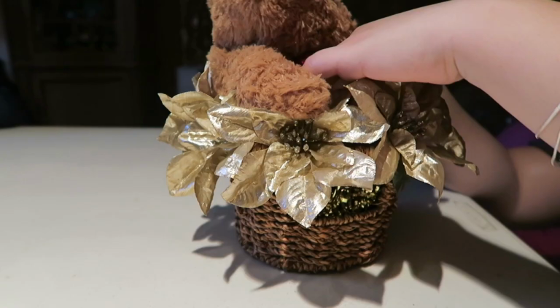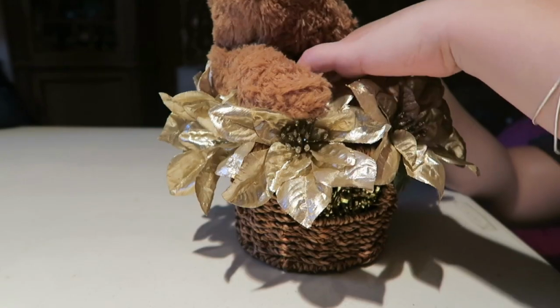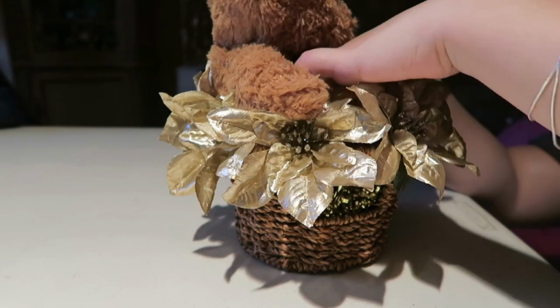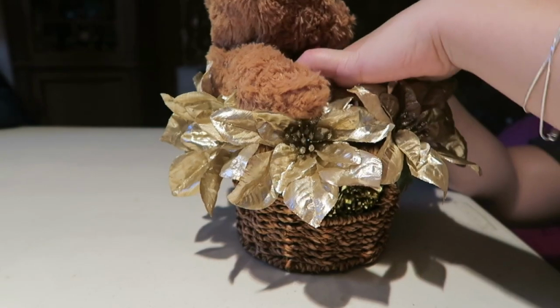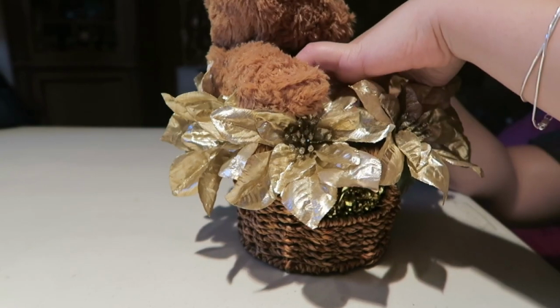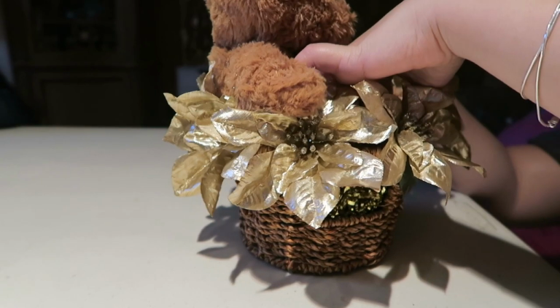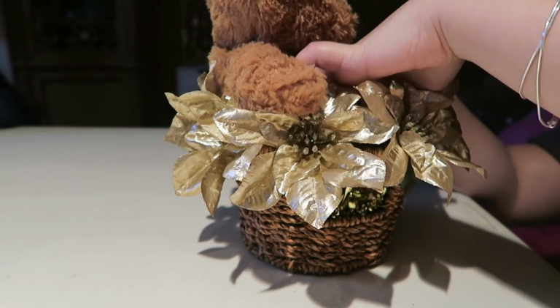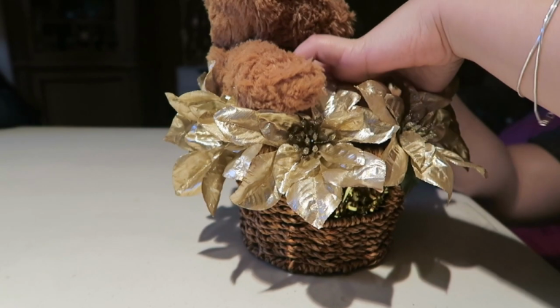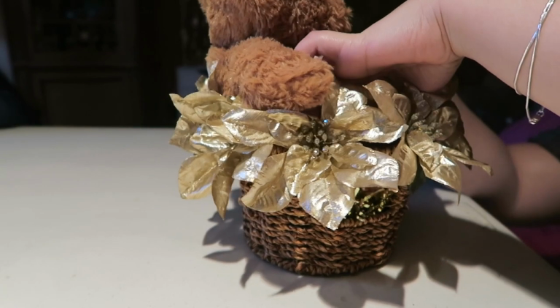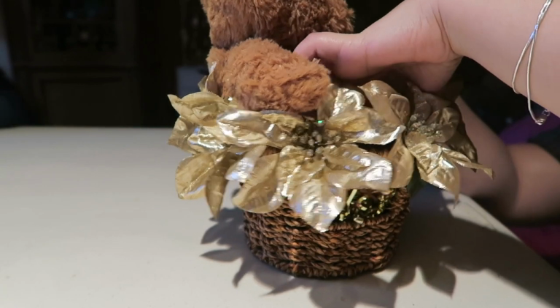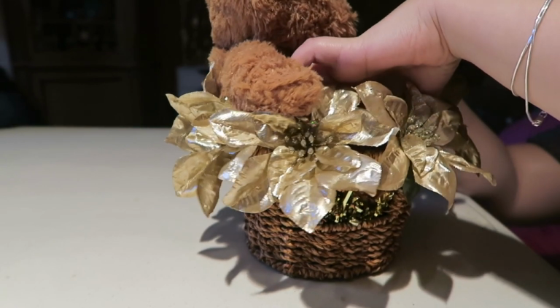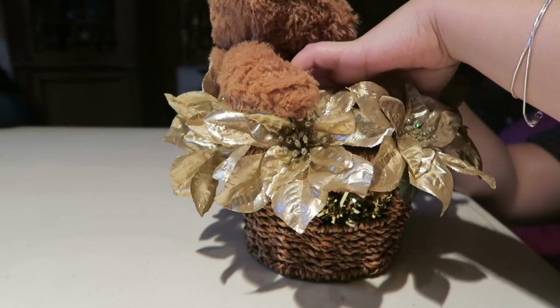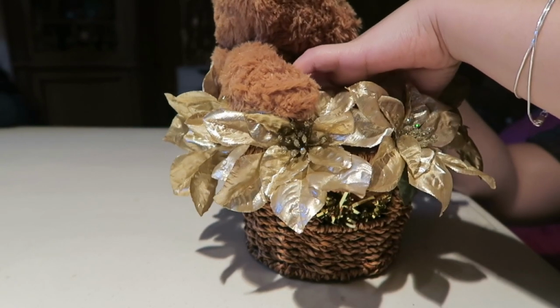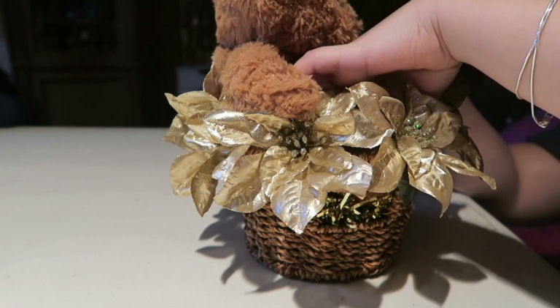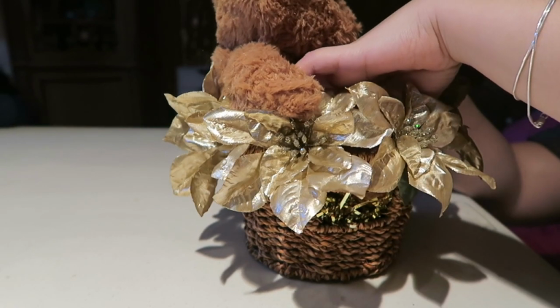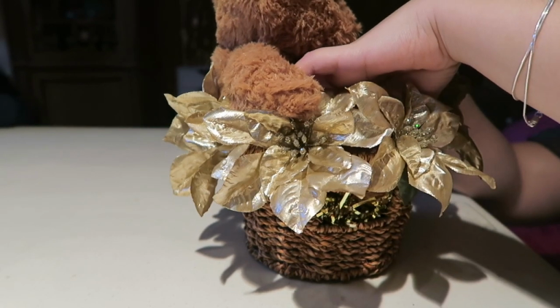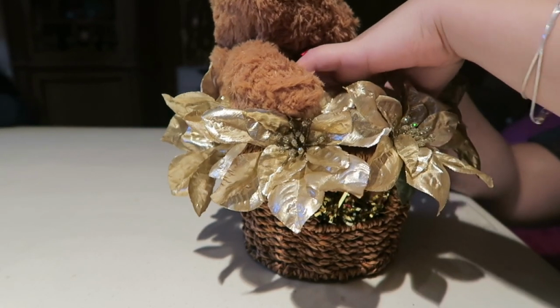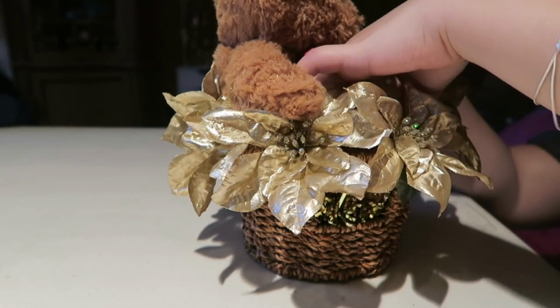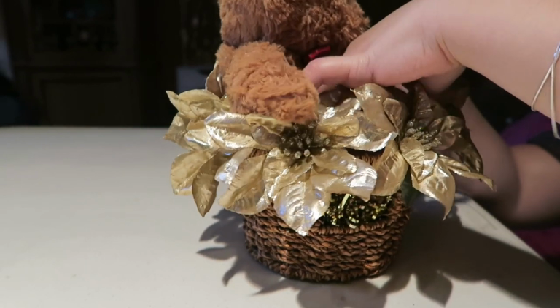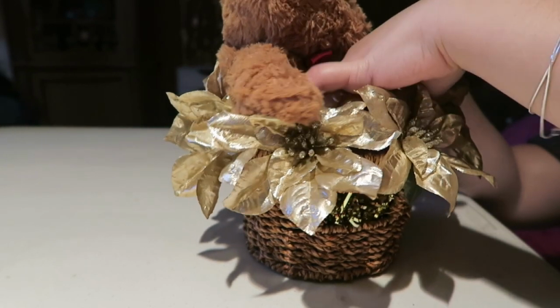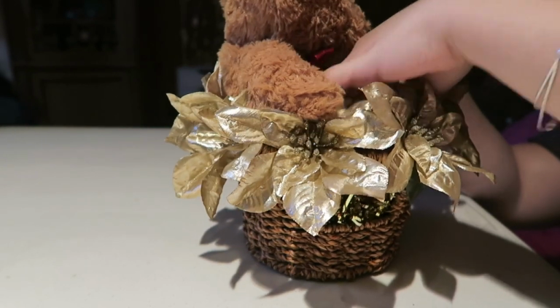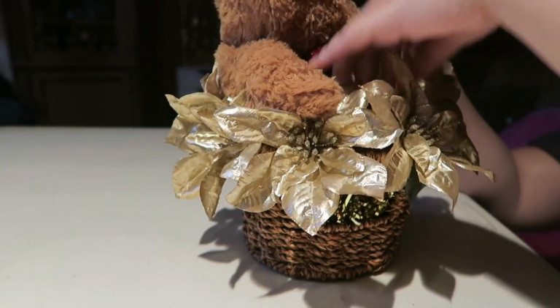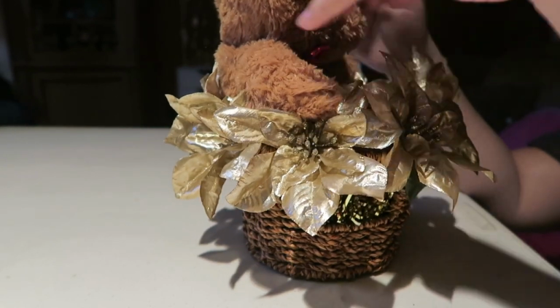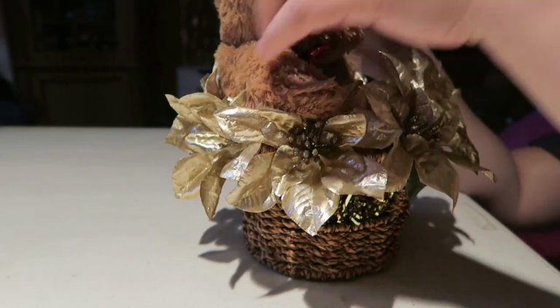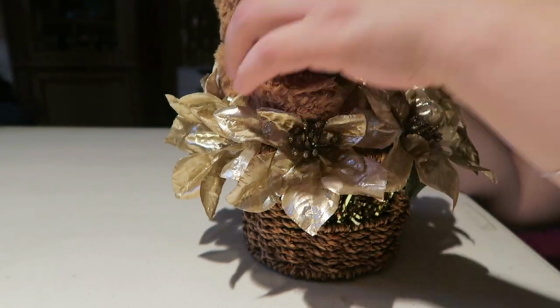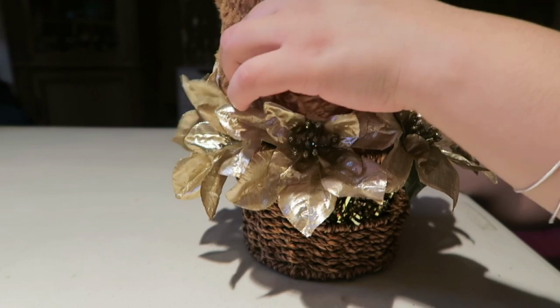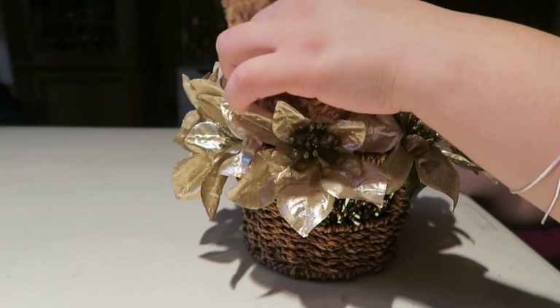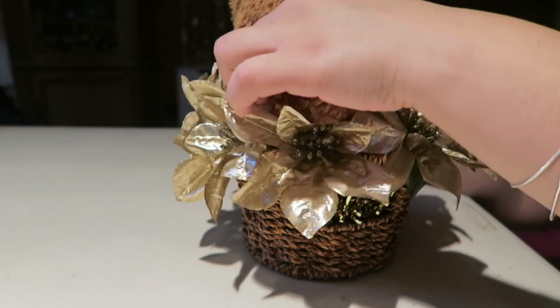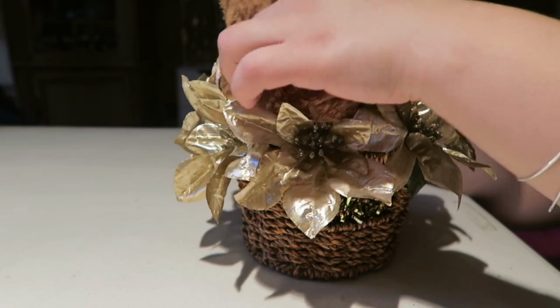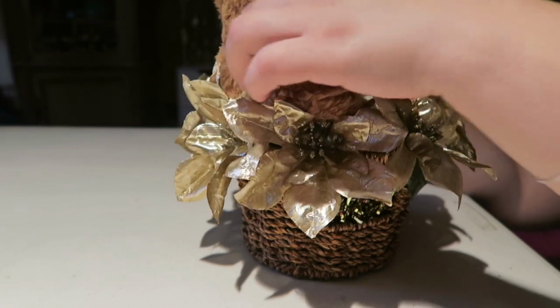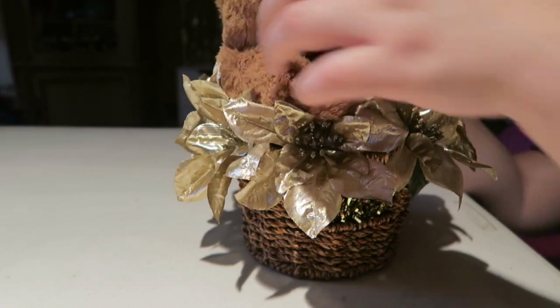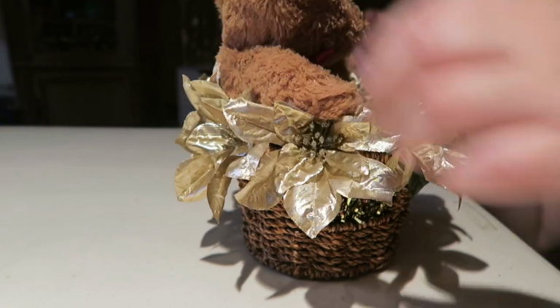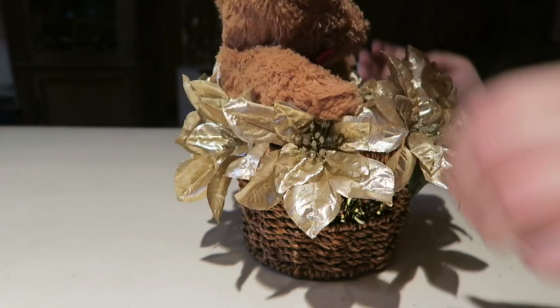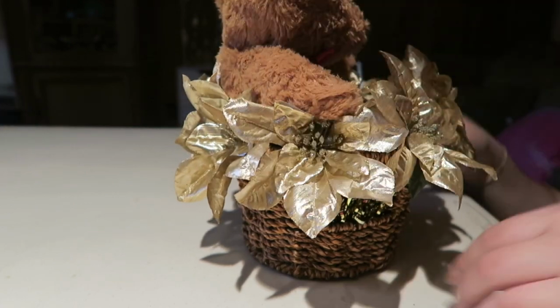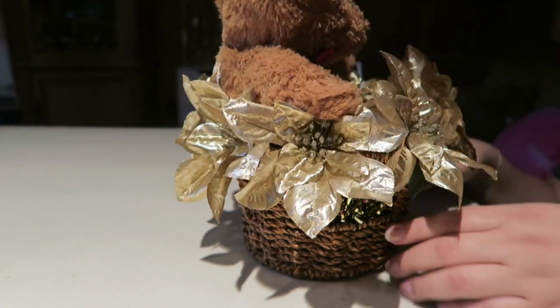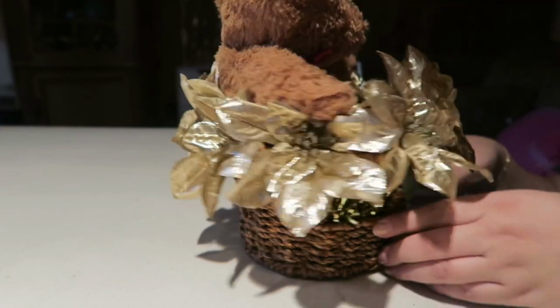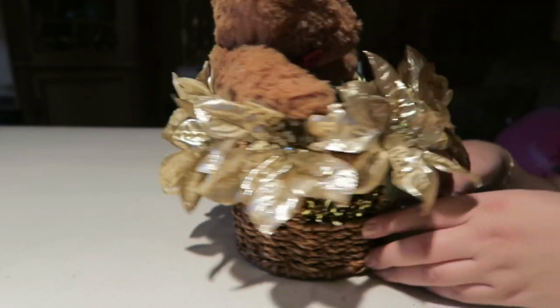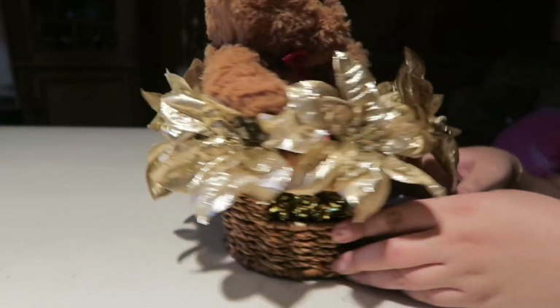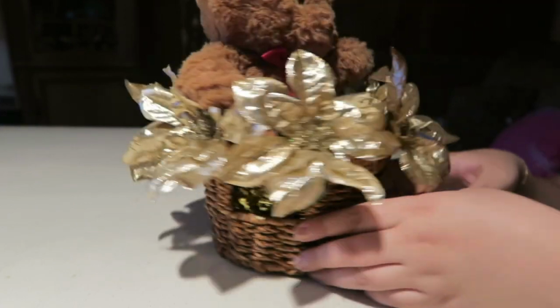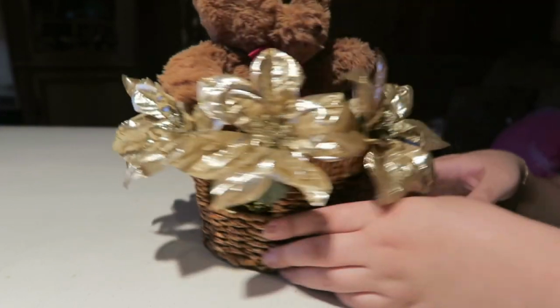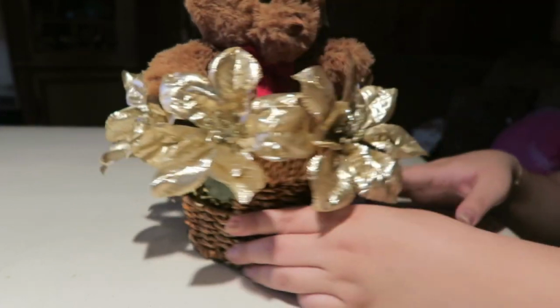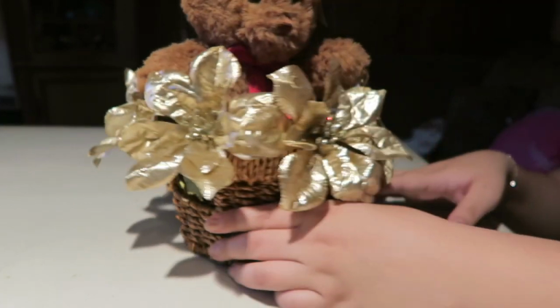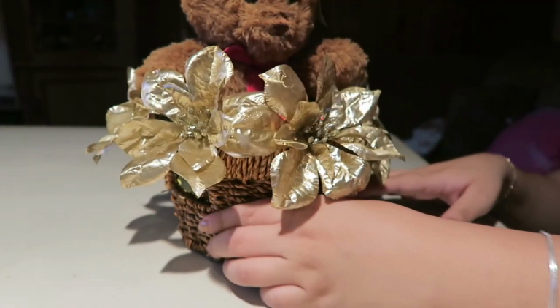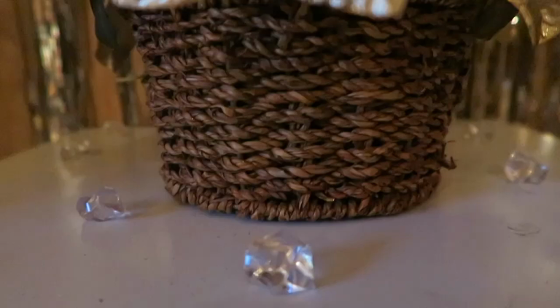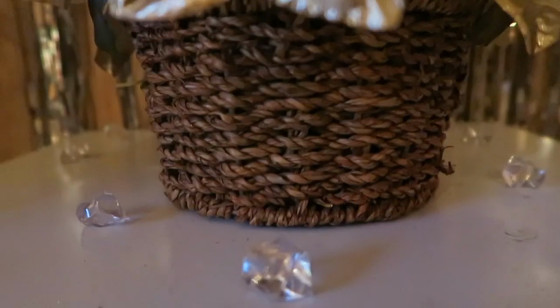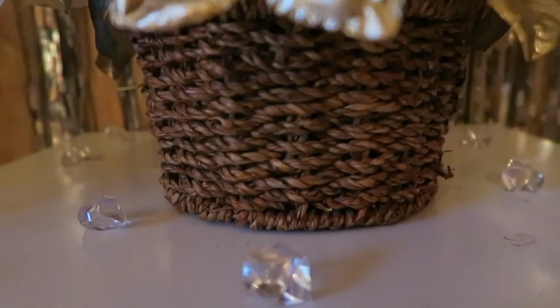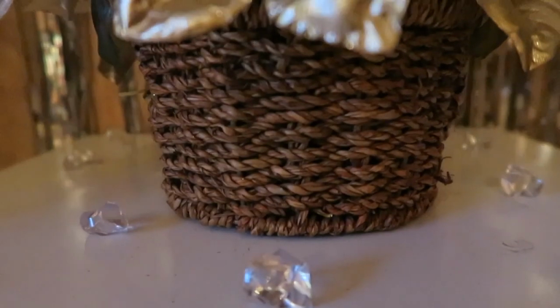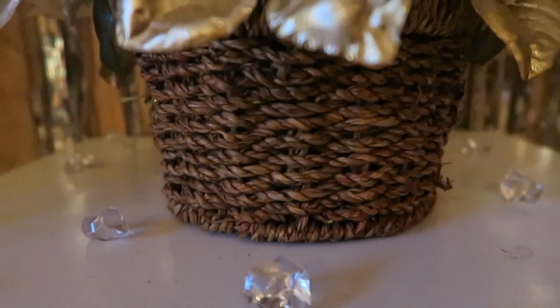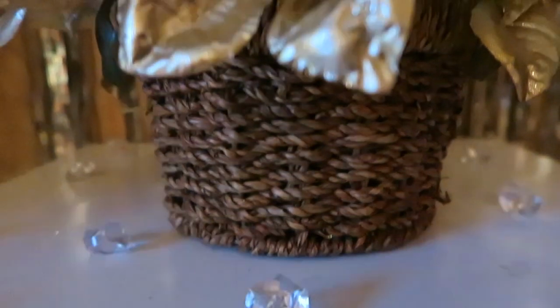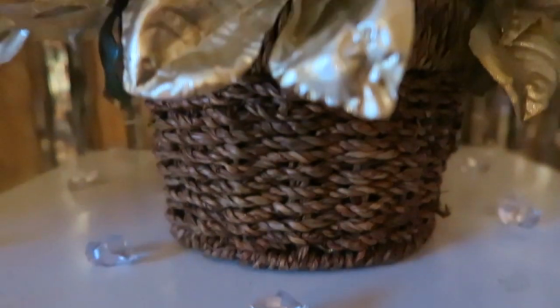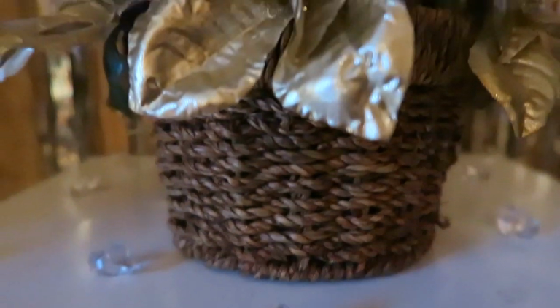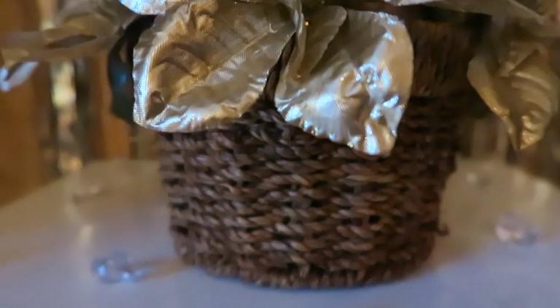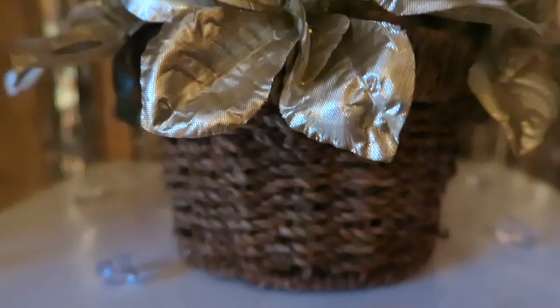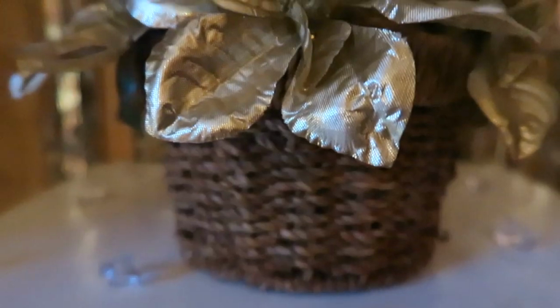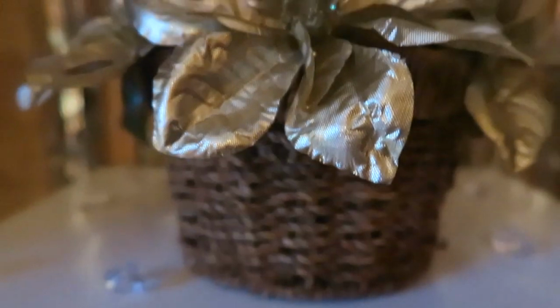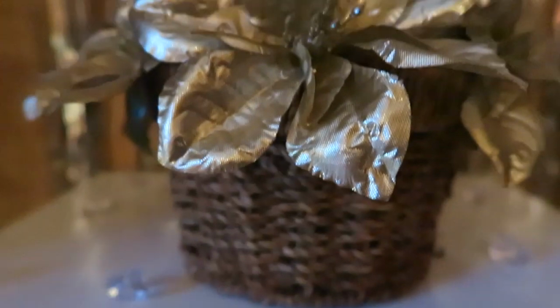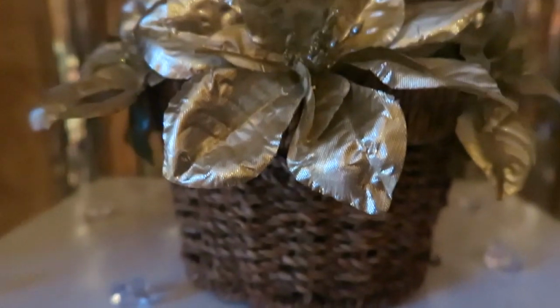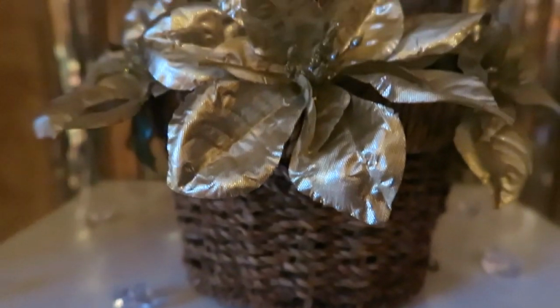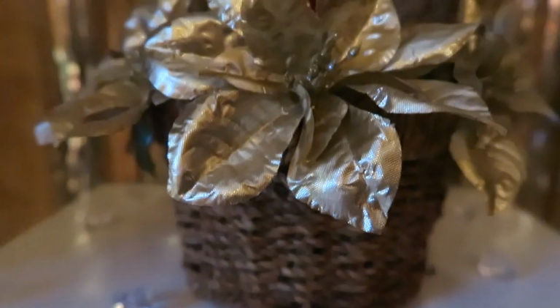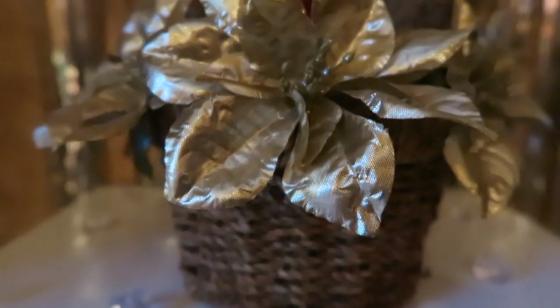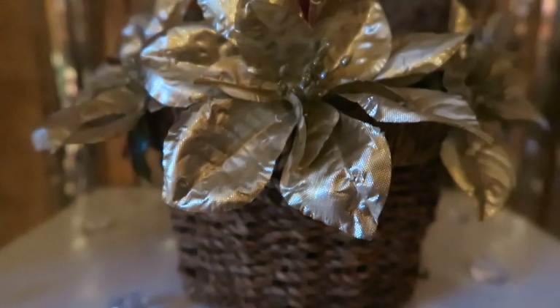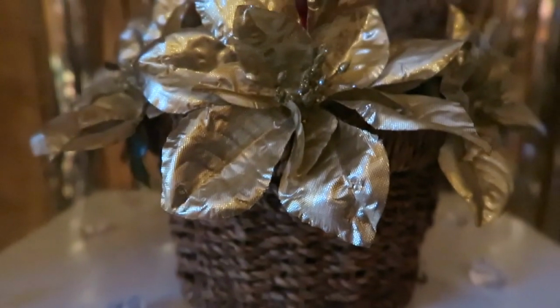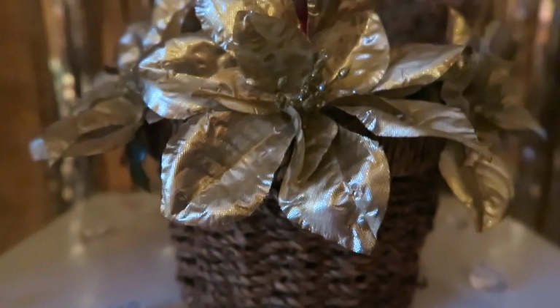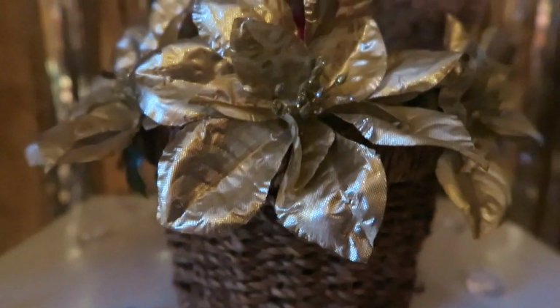And lastly, we are going to place our teddy bear in the middle of our basket. And that is it. We are done with our centerpiece.